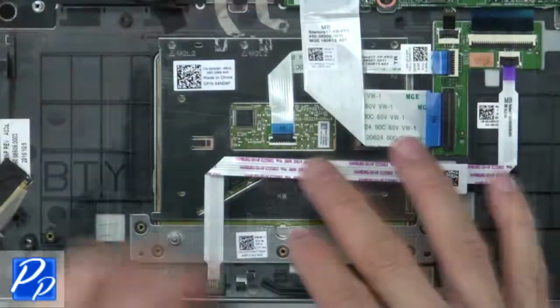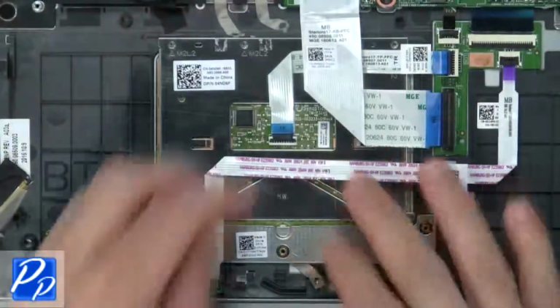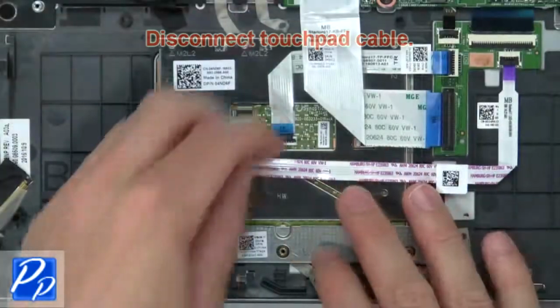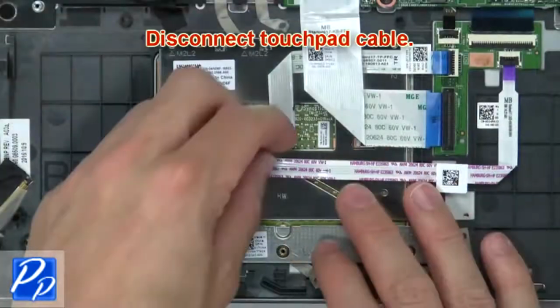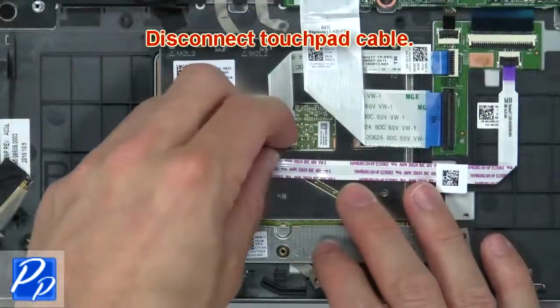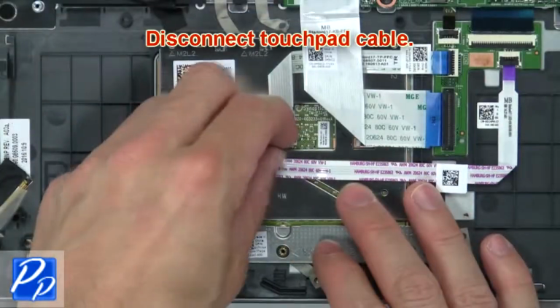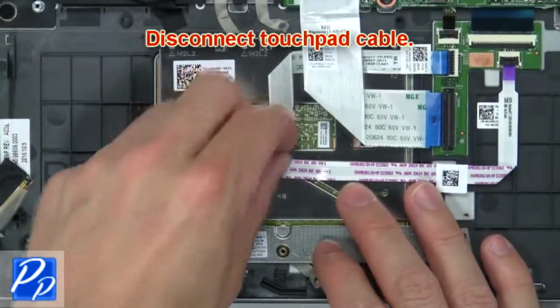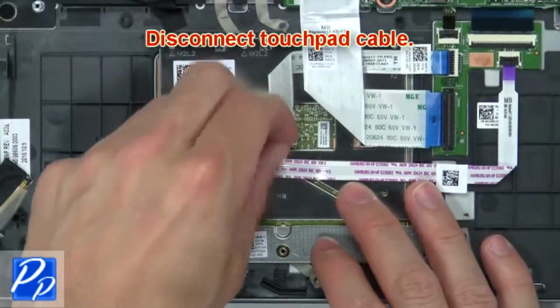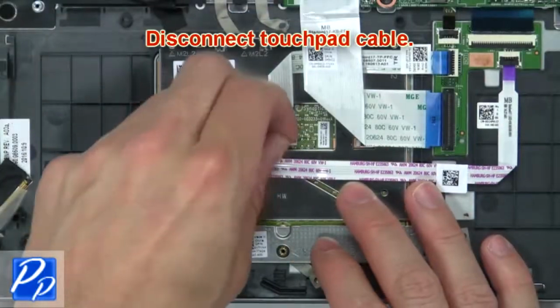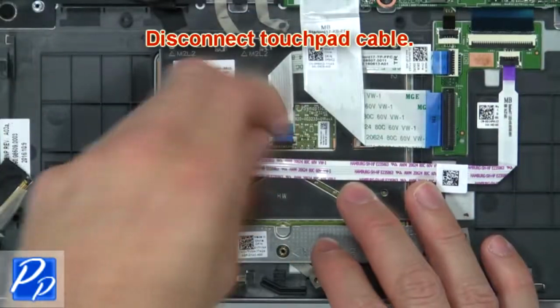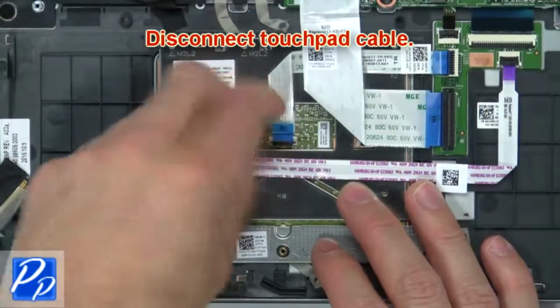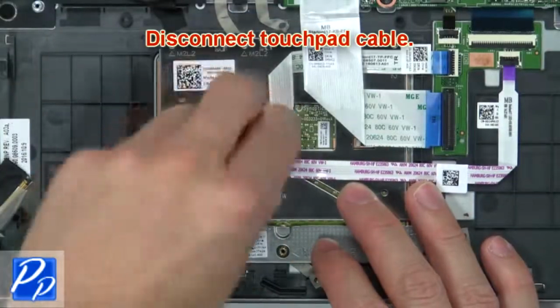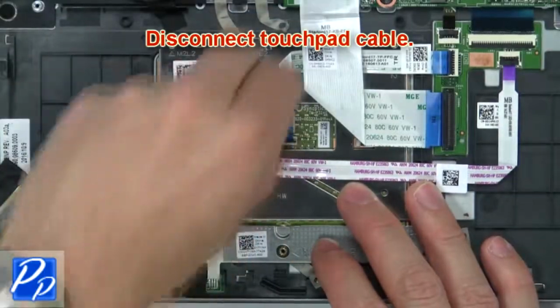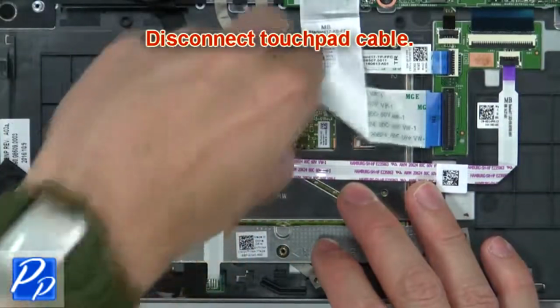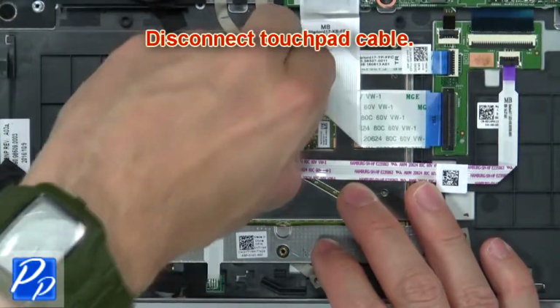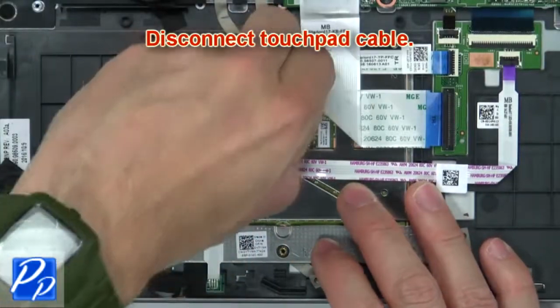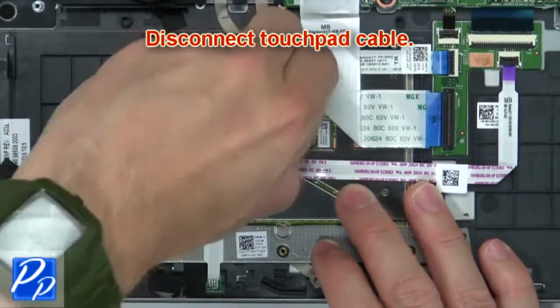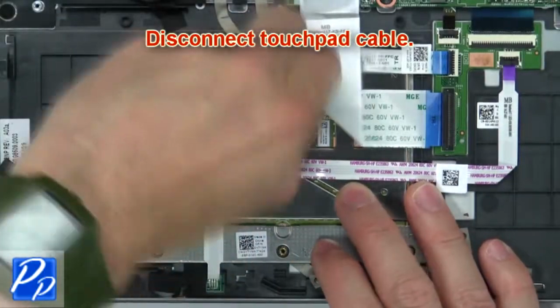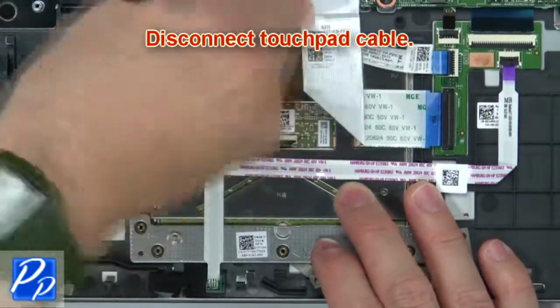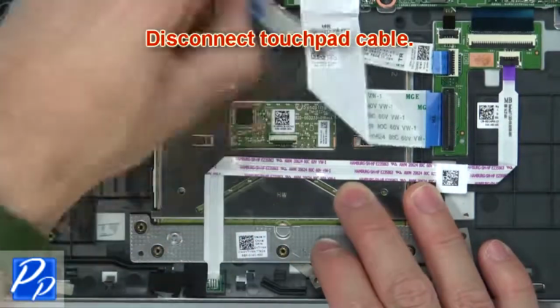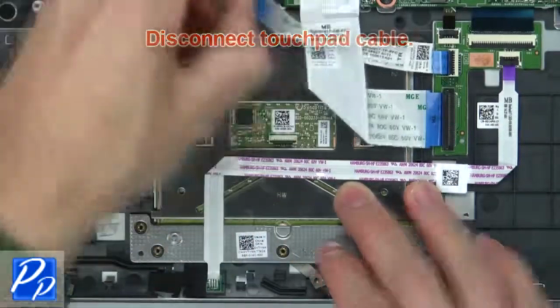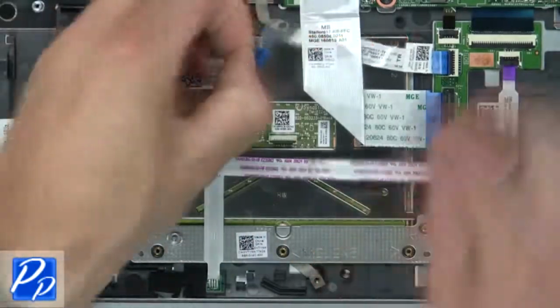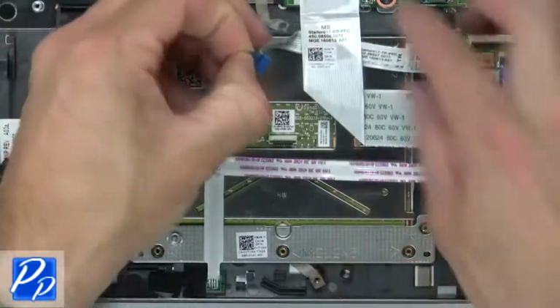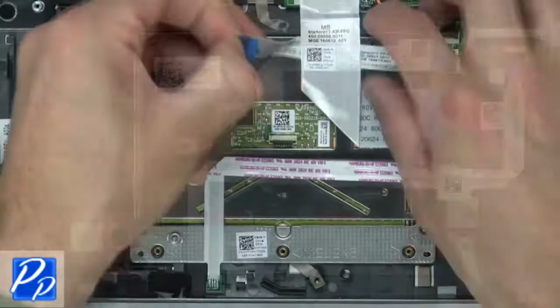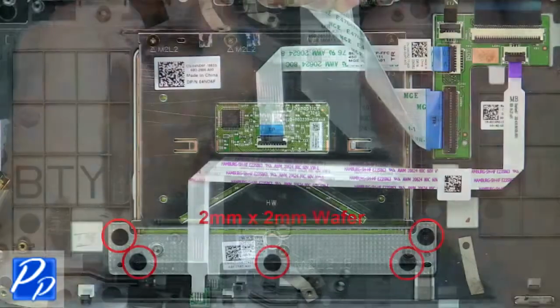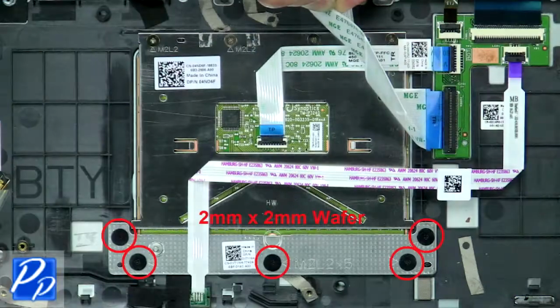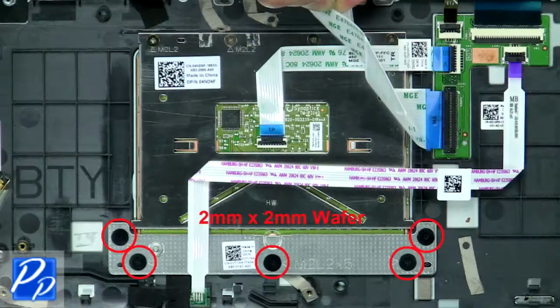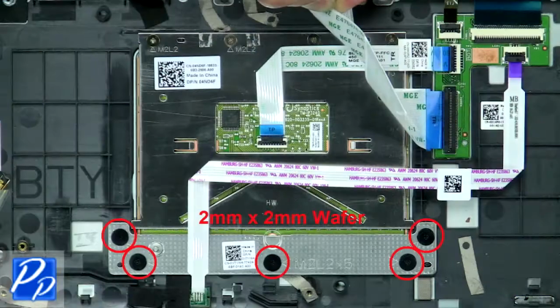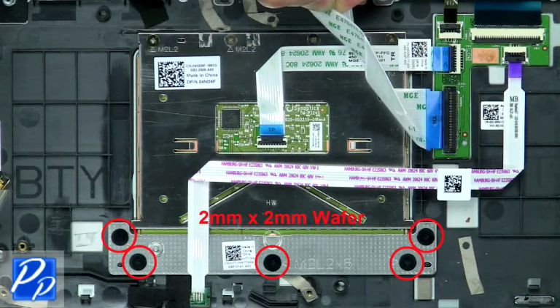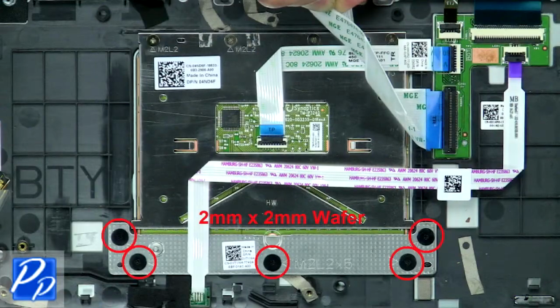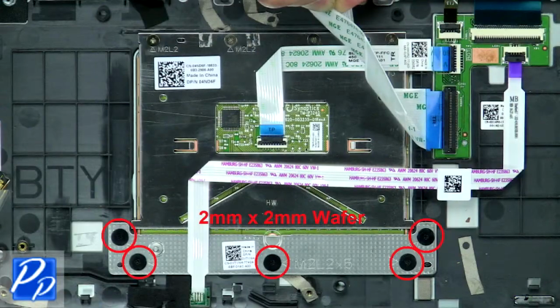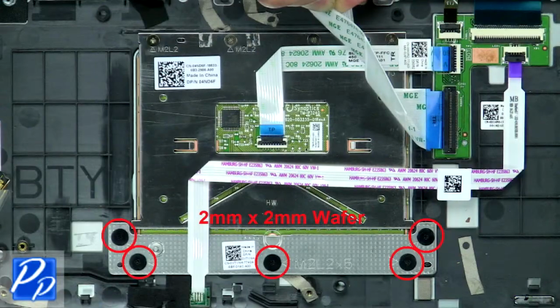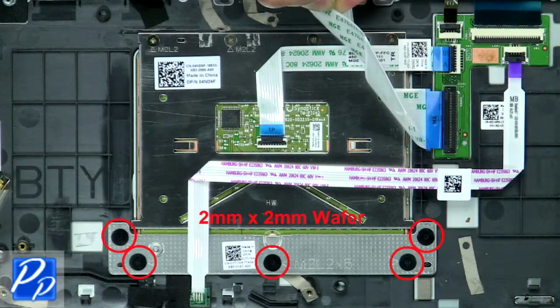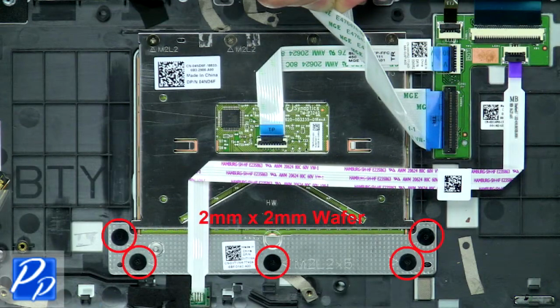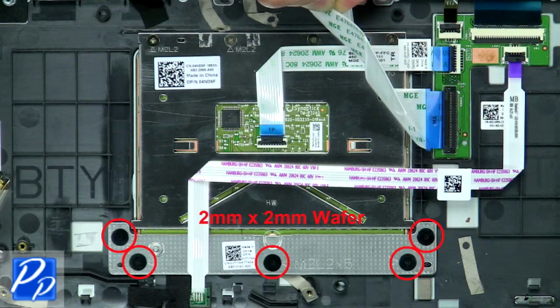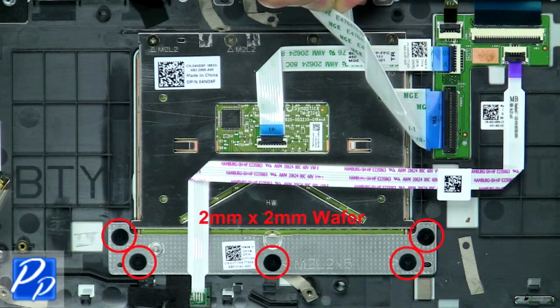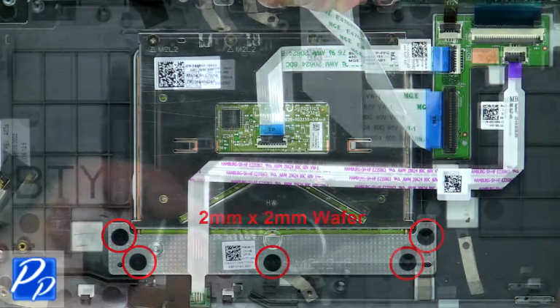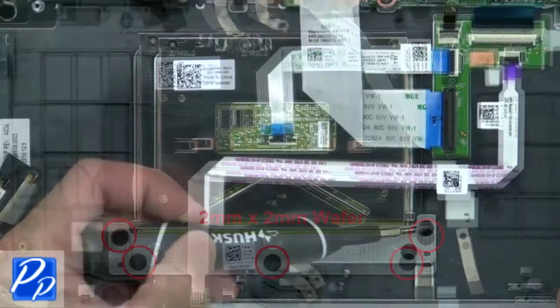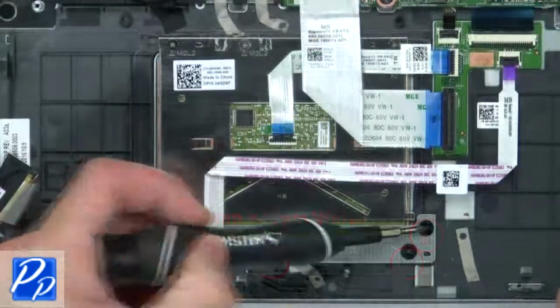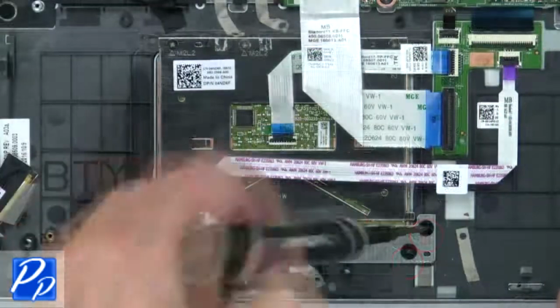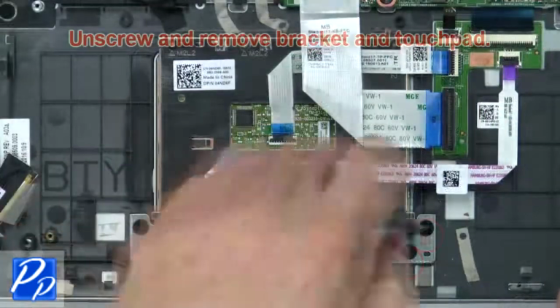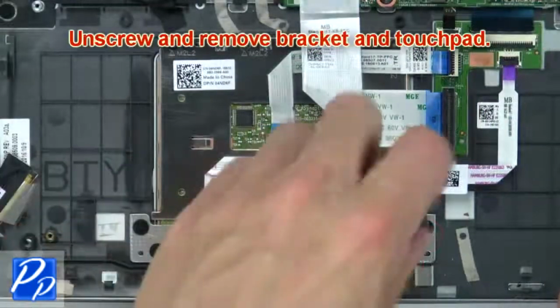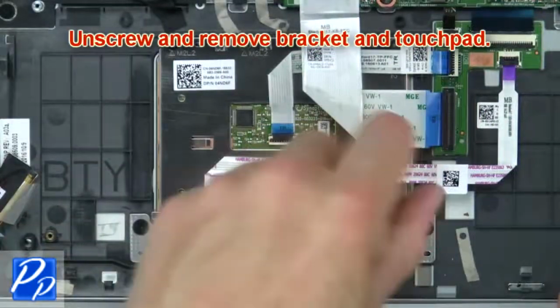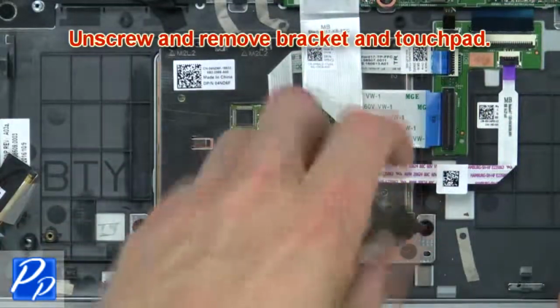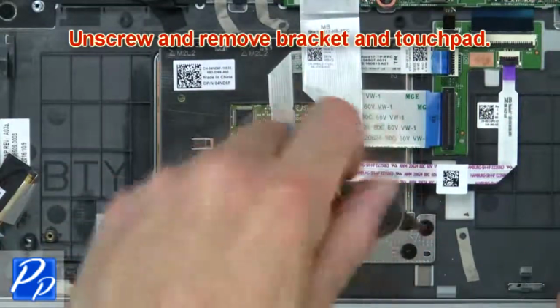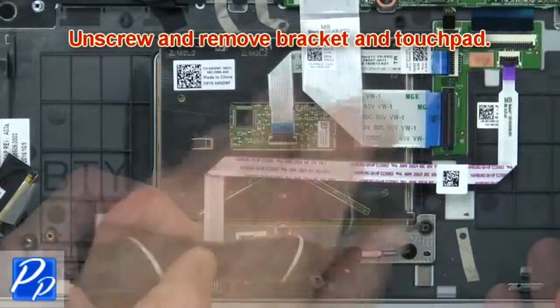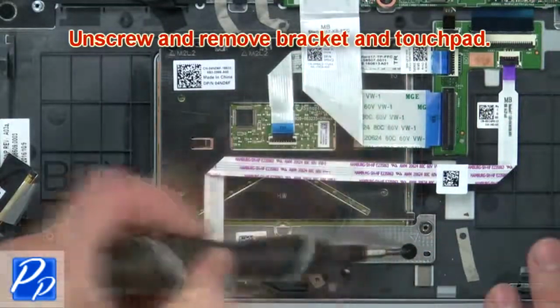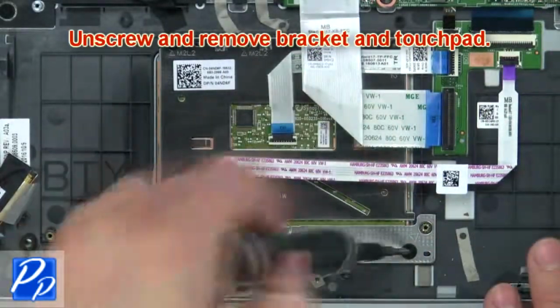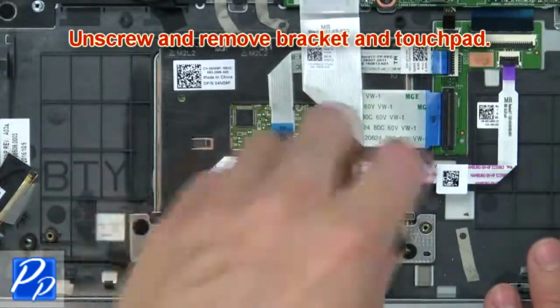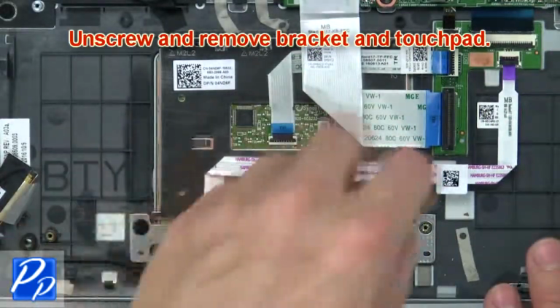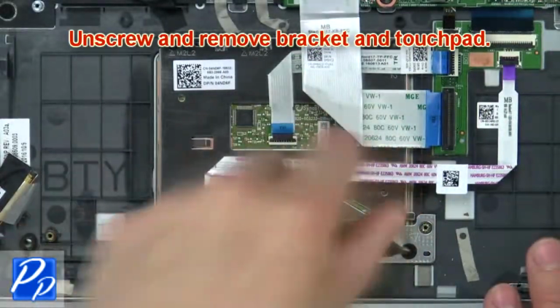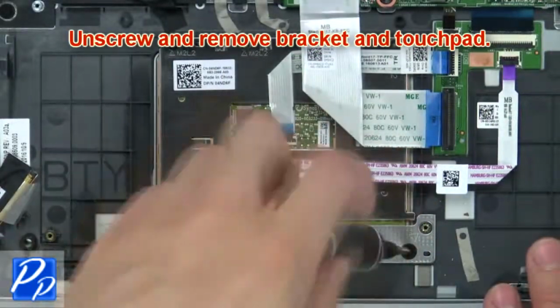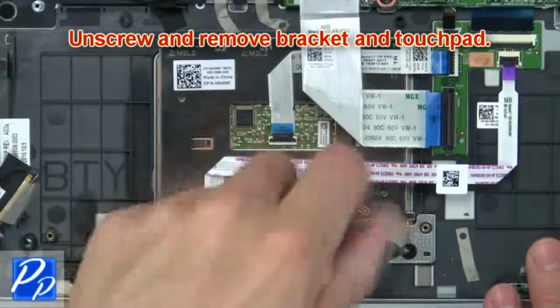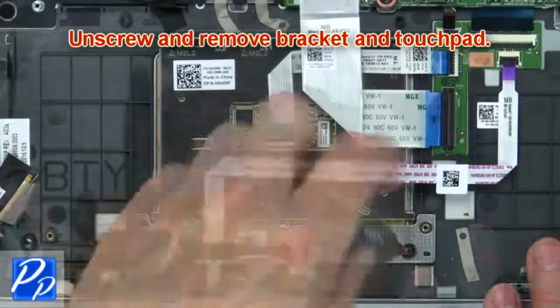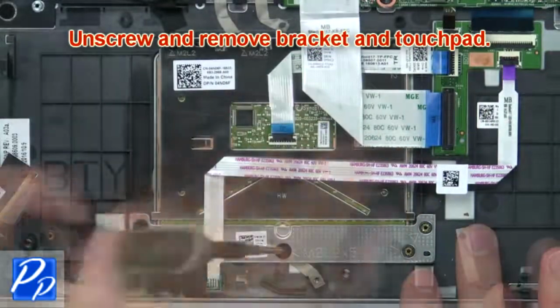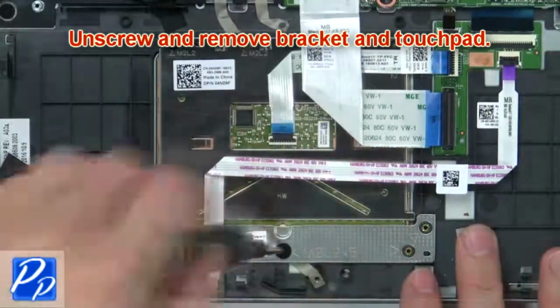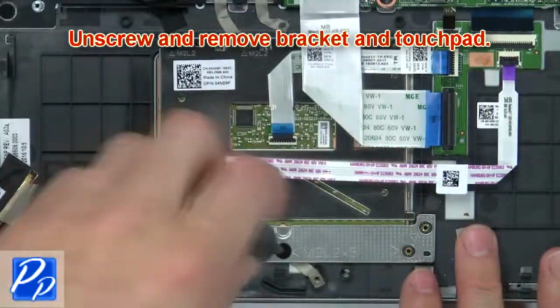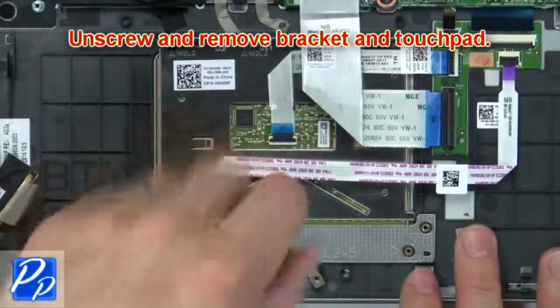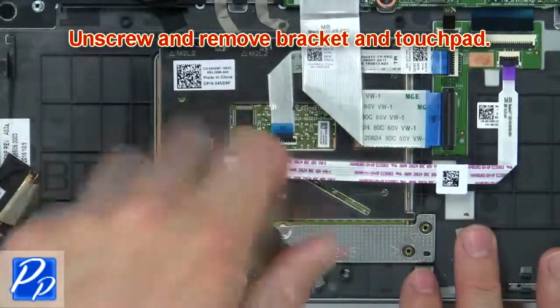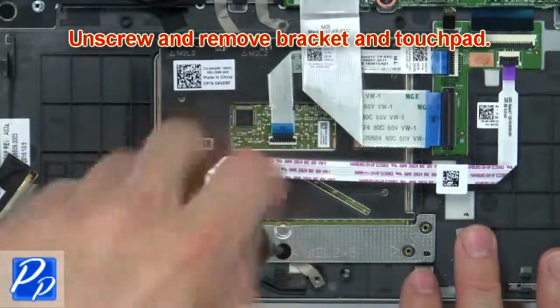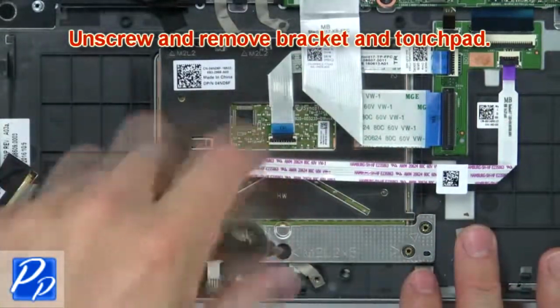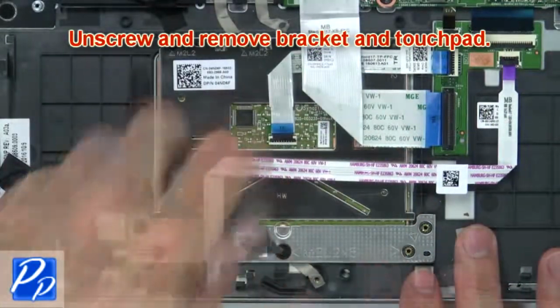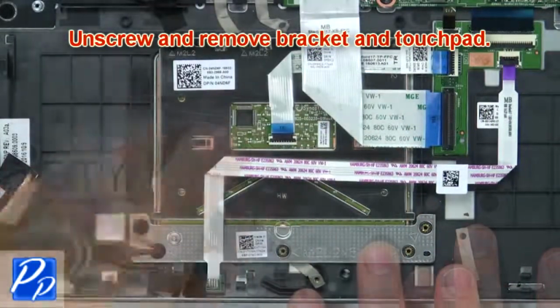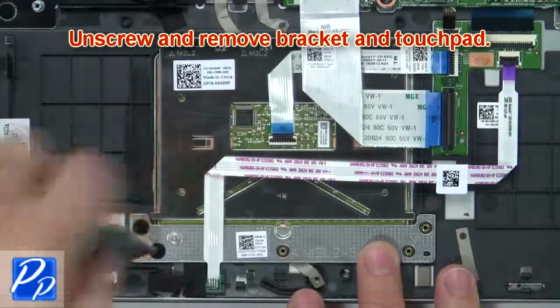Then disconnect the touchpad cable. Then unscrew and remove the bracket and touchpad.